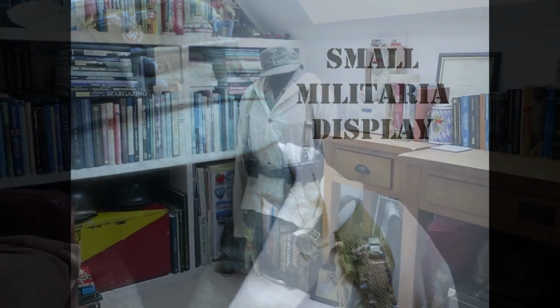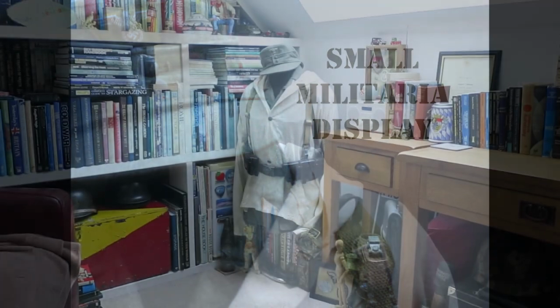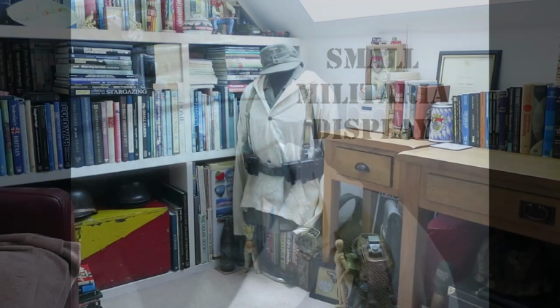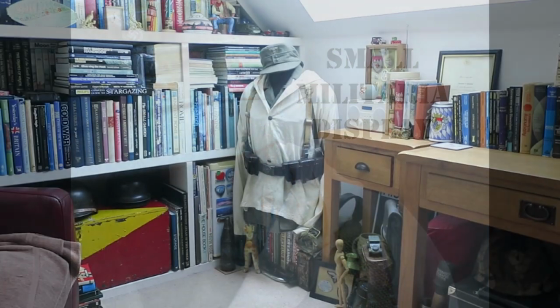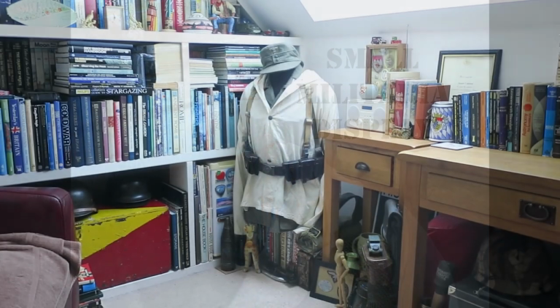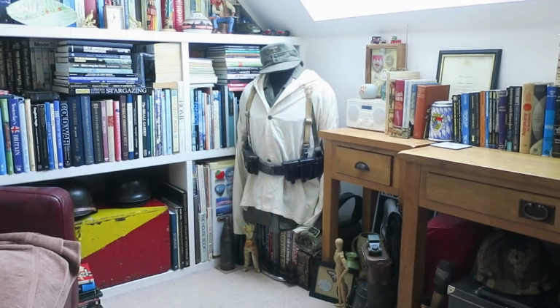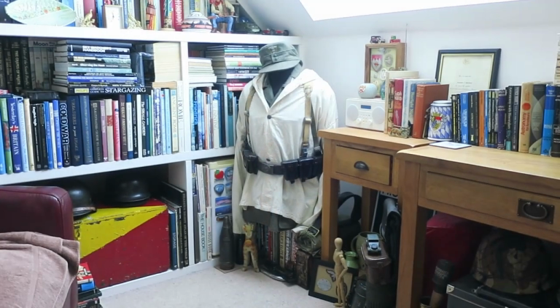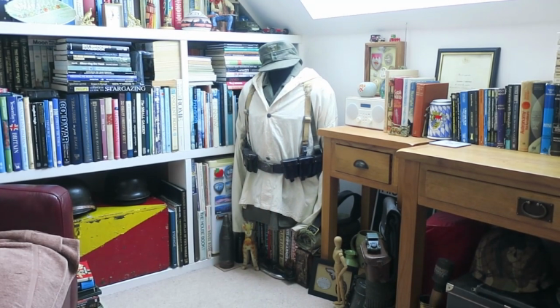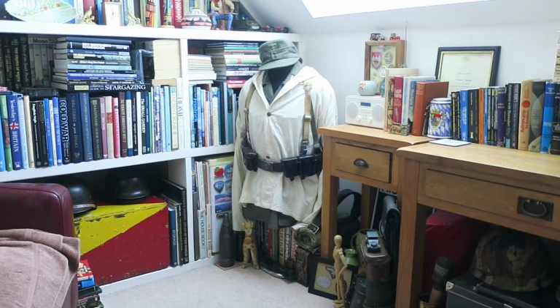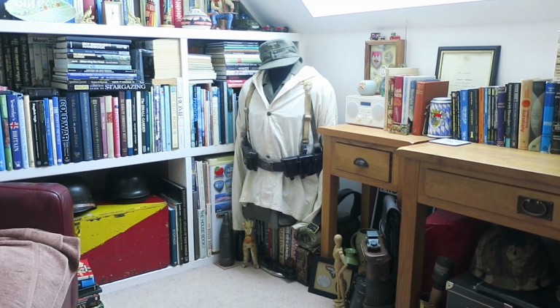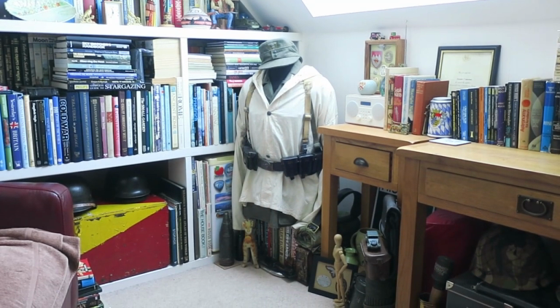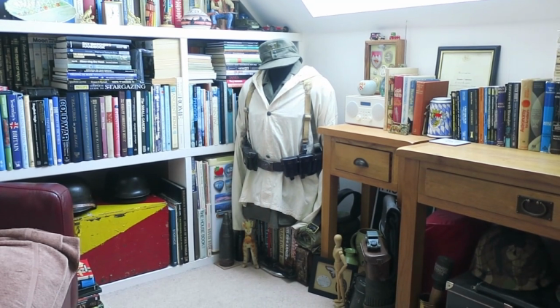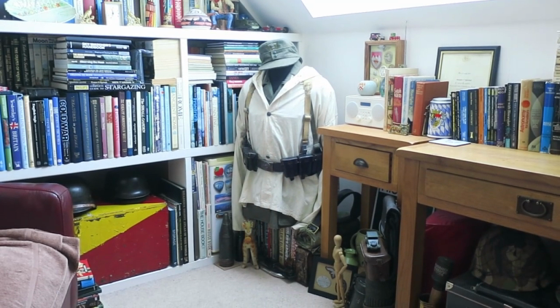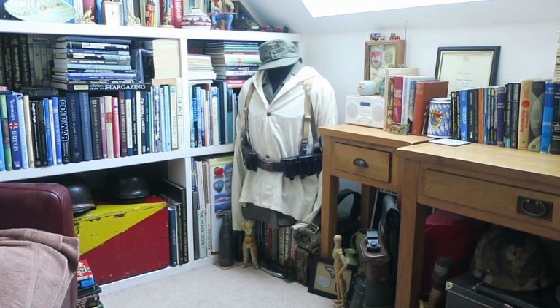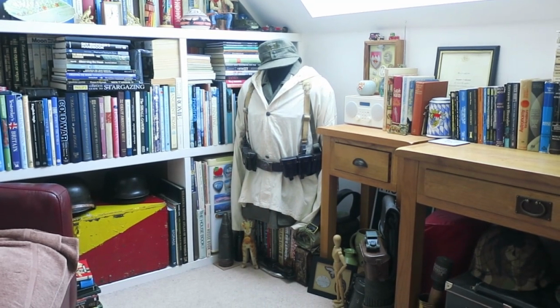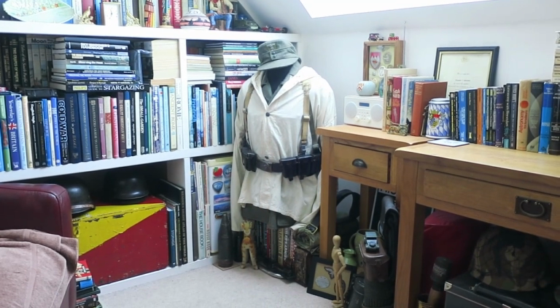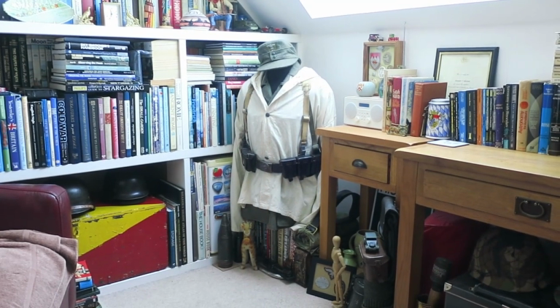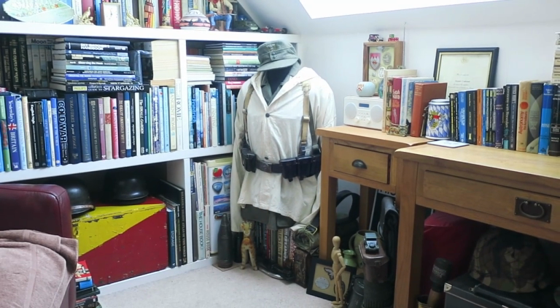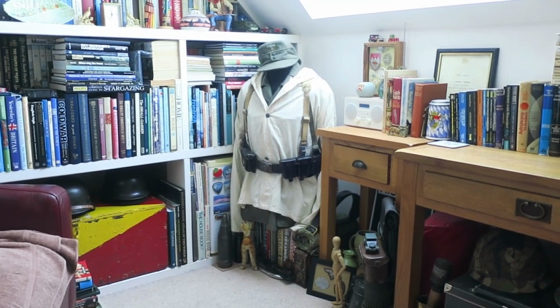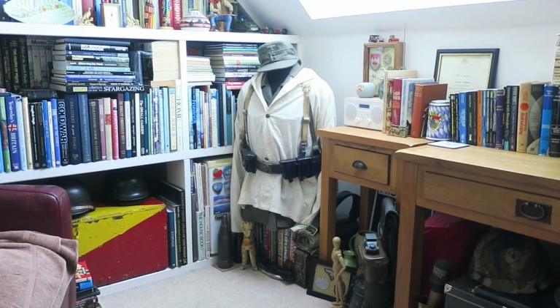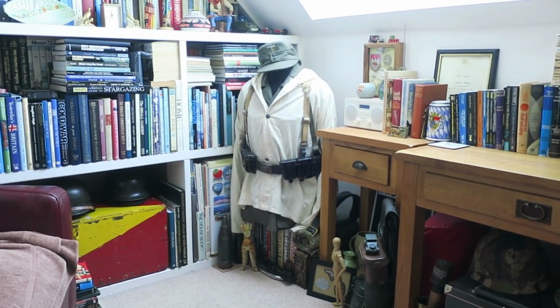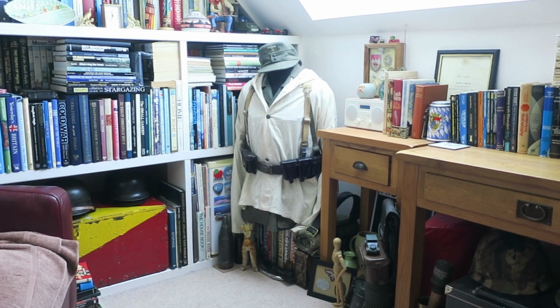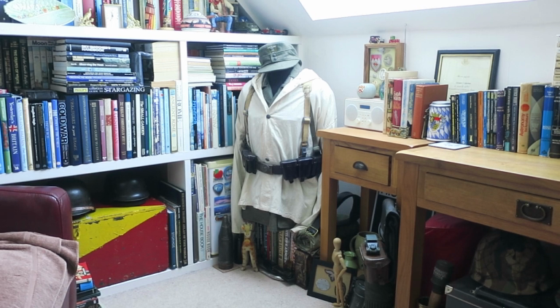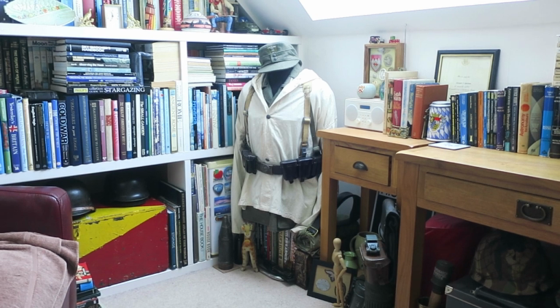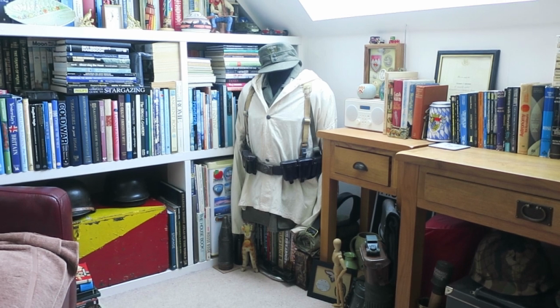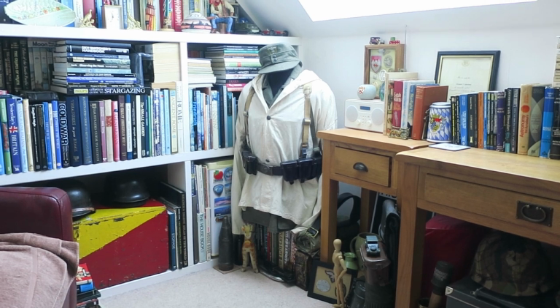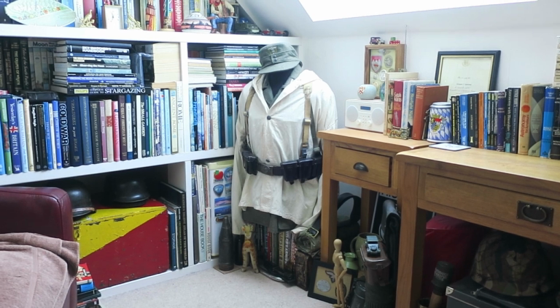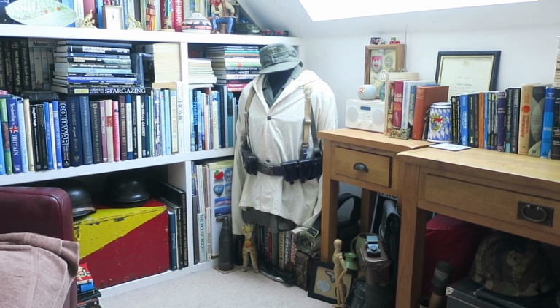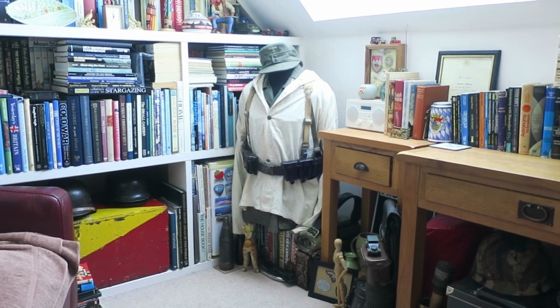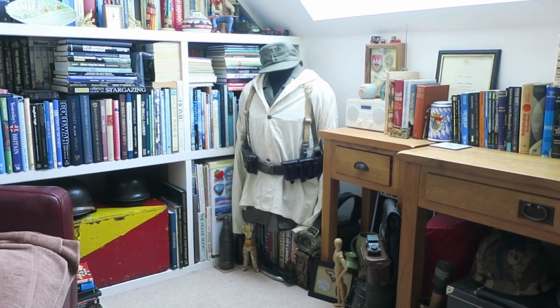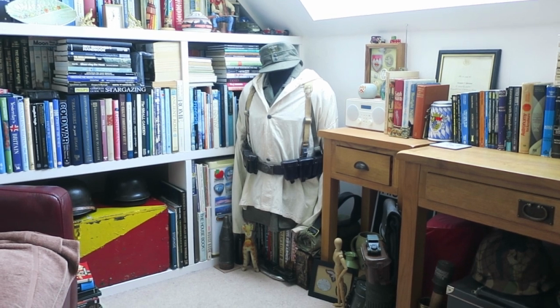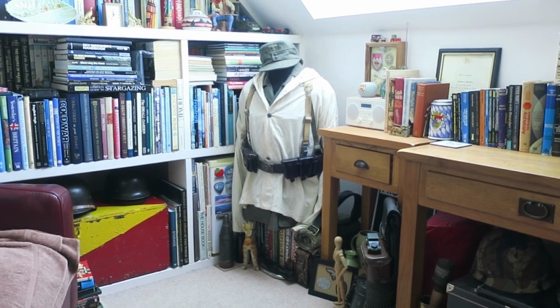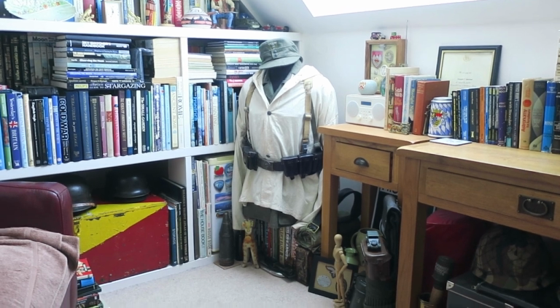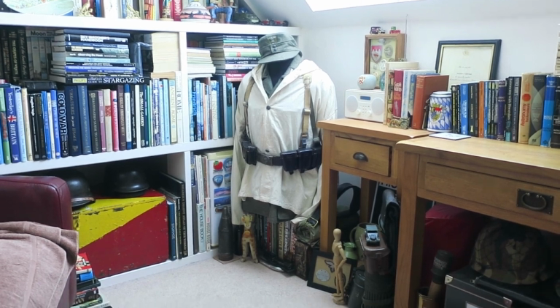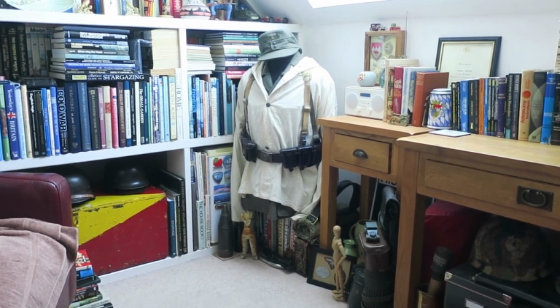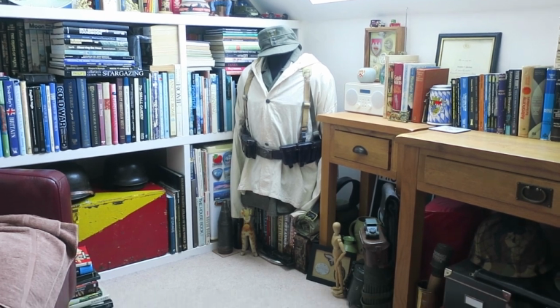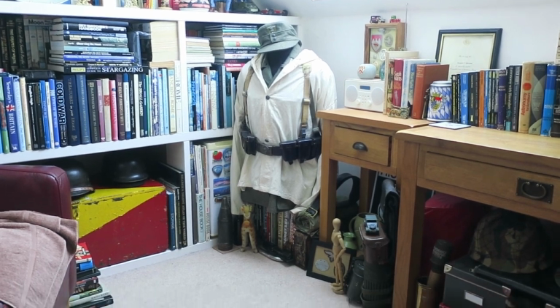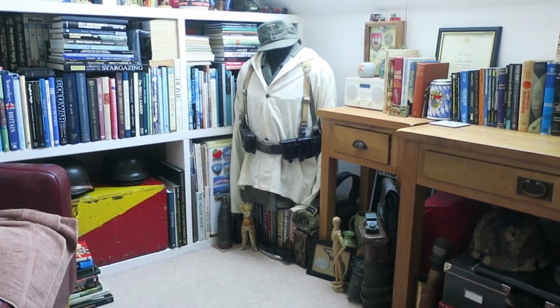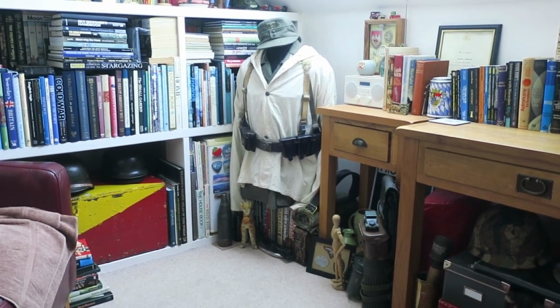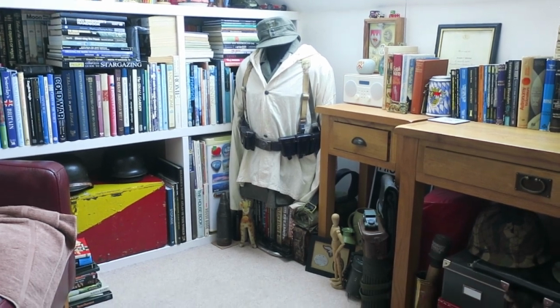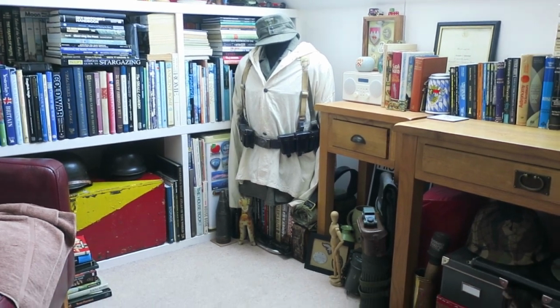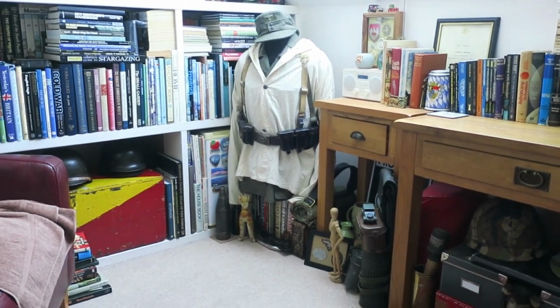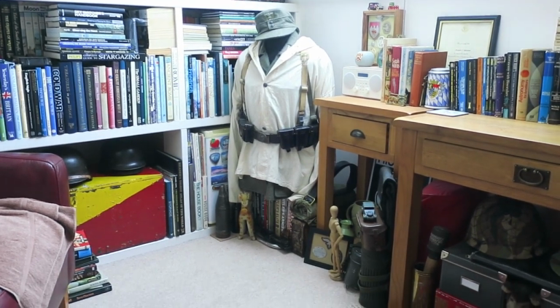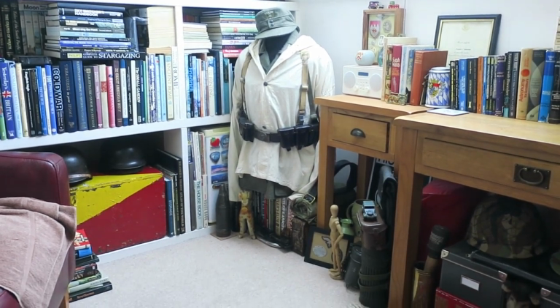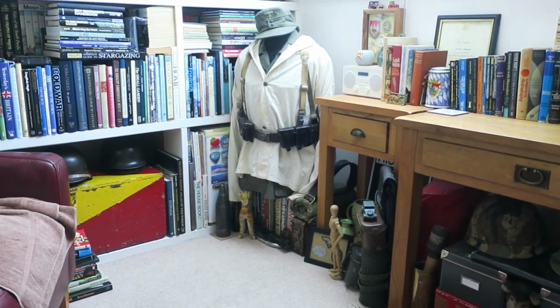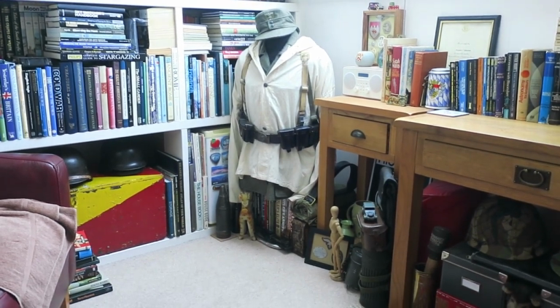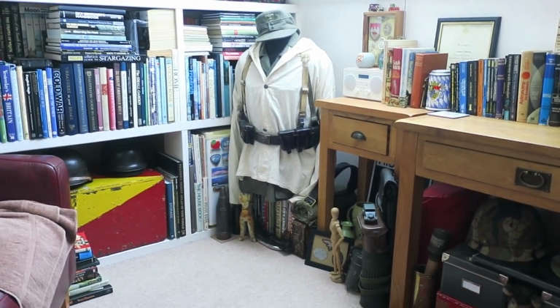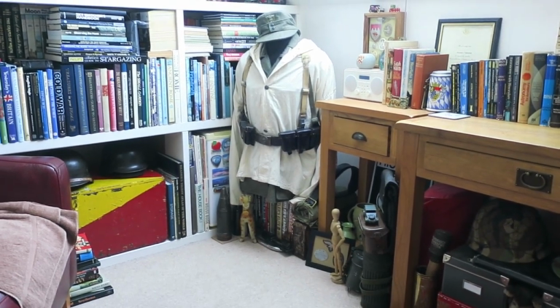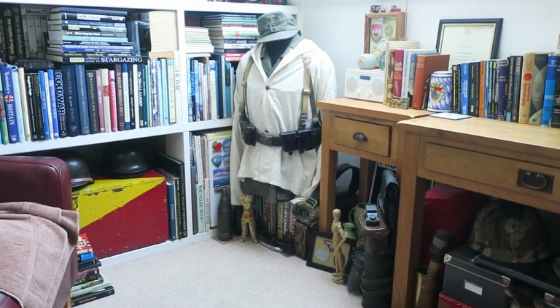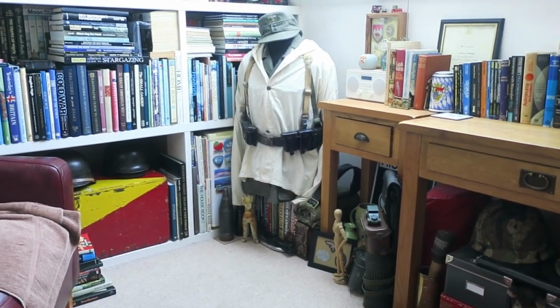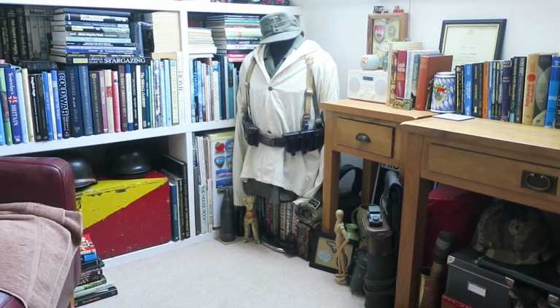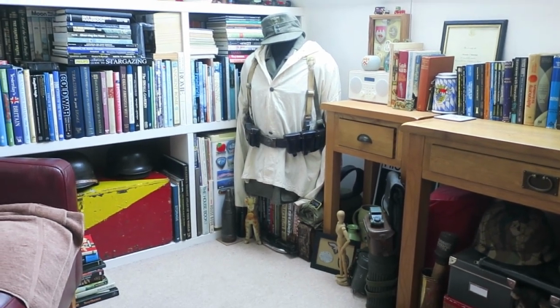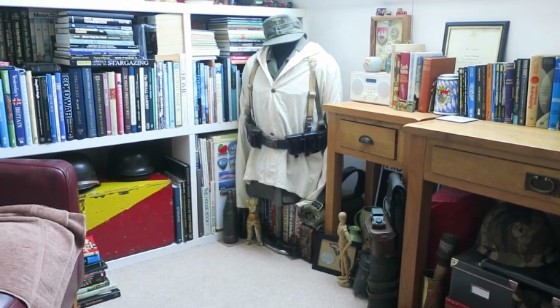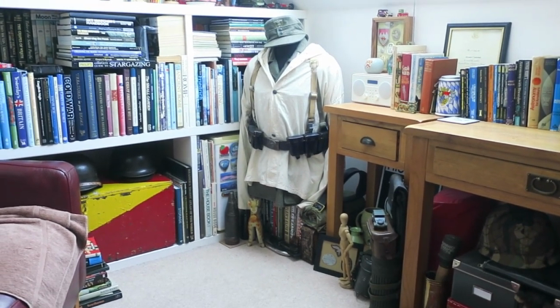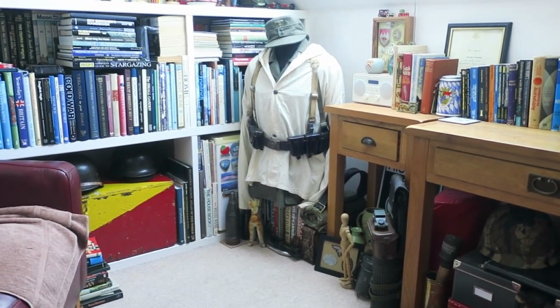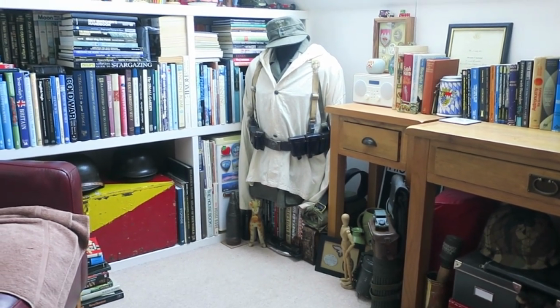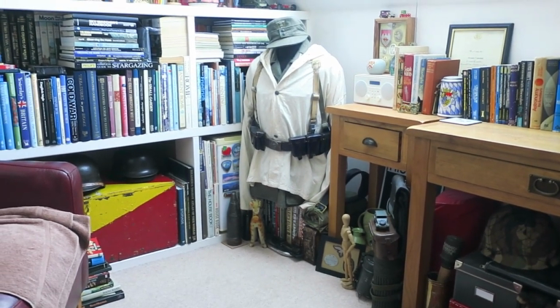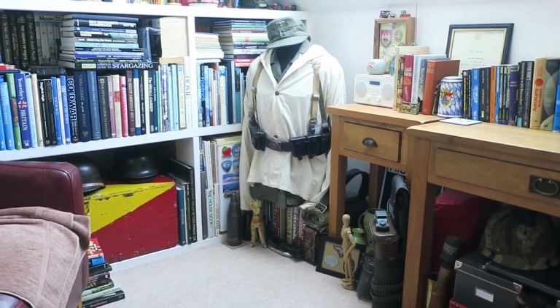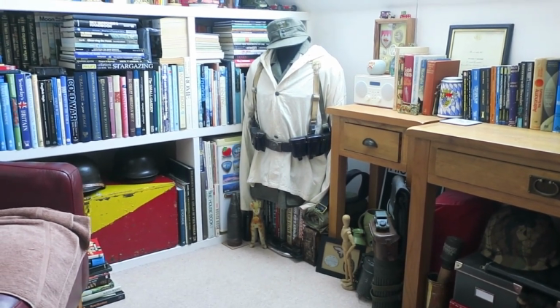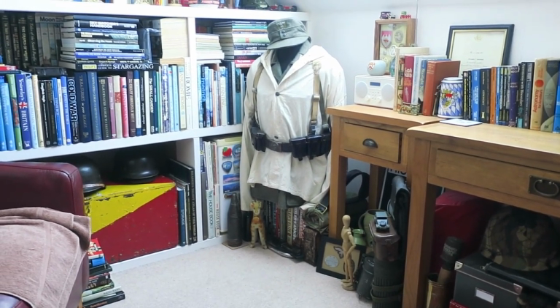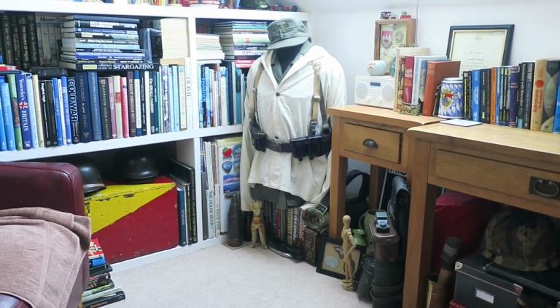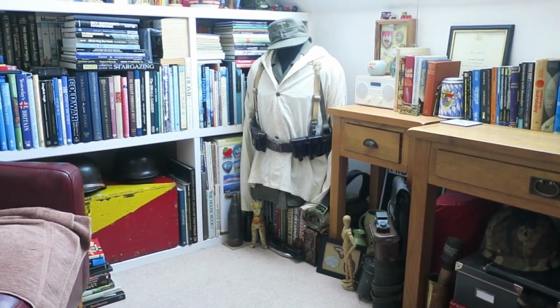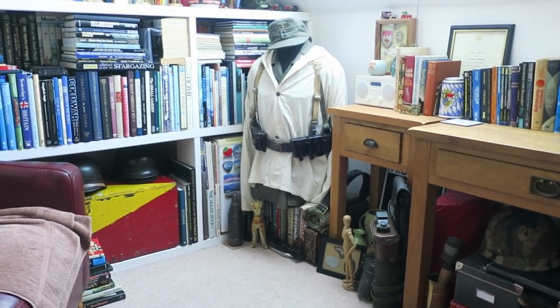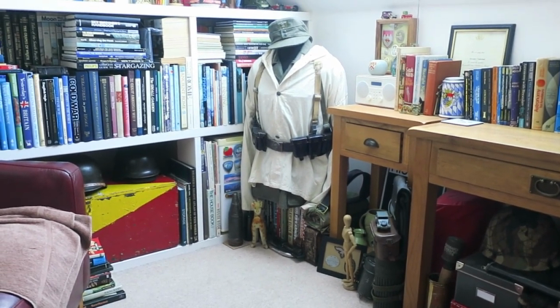Hello guys, thanks for joining me. I thought I'd do a short video today on my collection and the way I have it displayed.